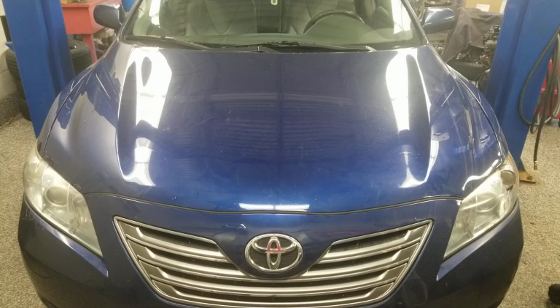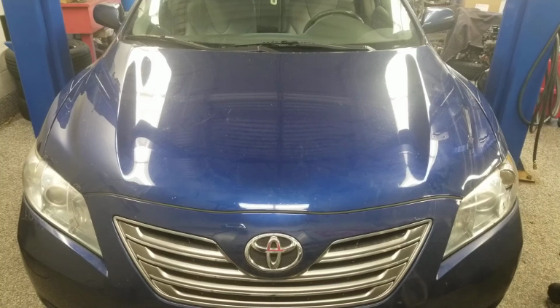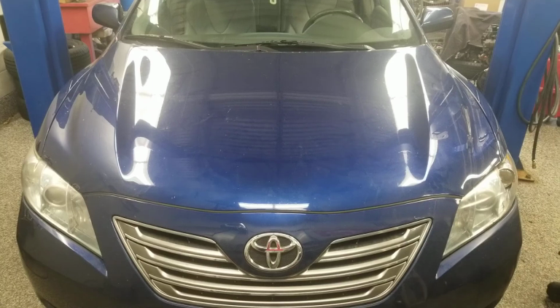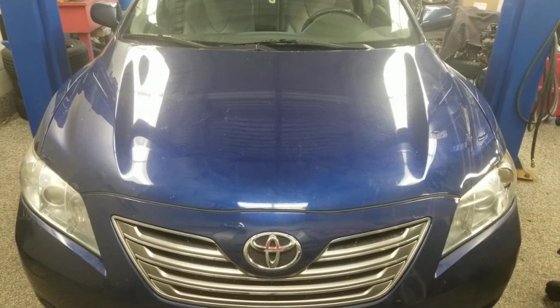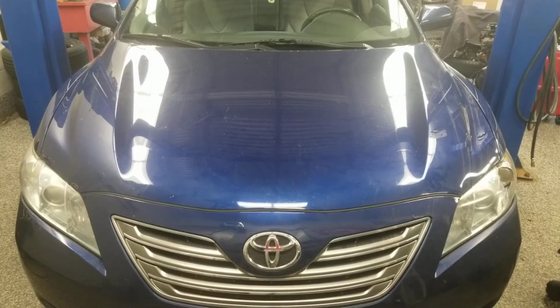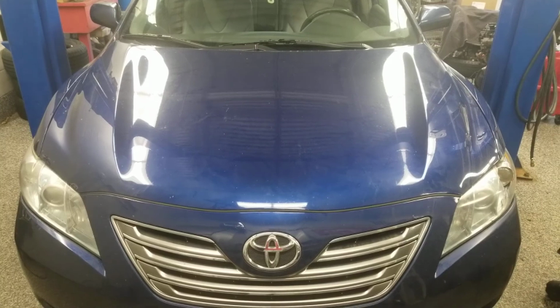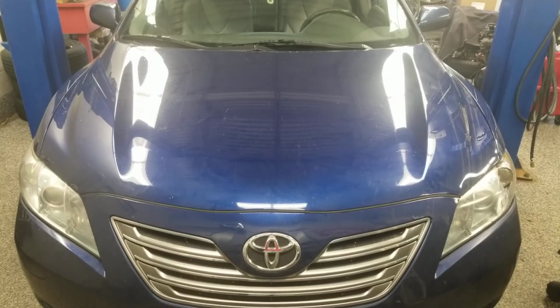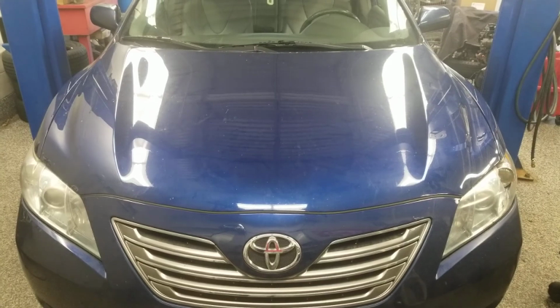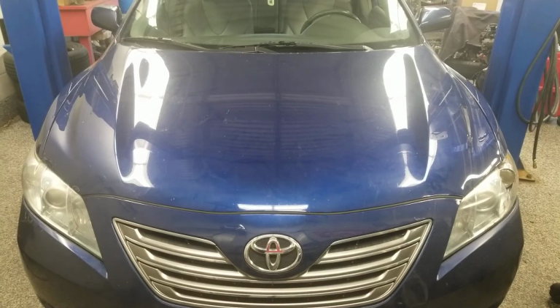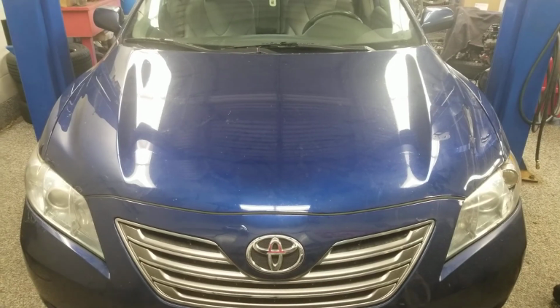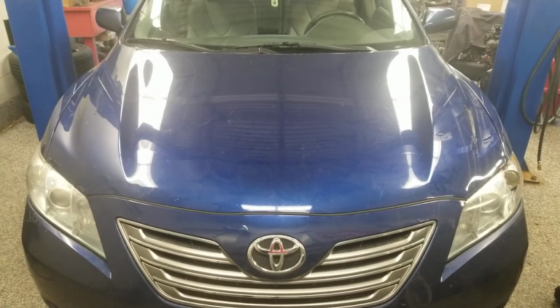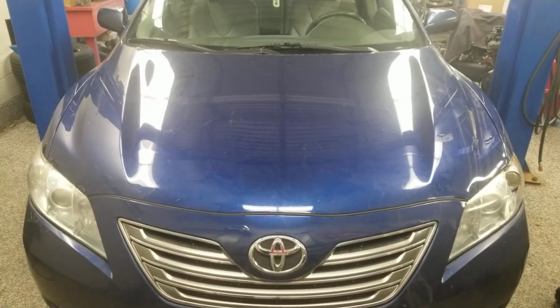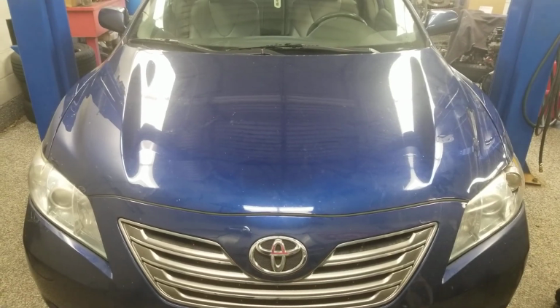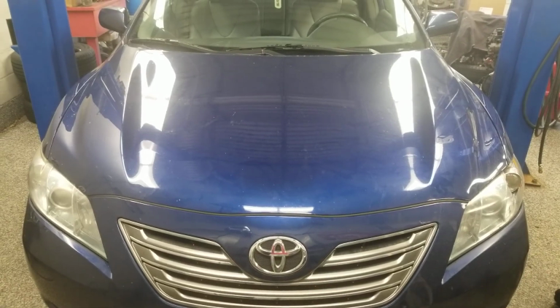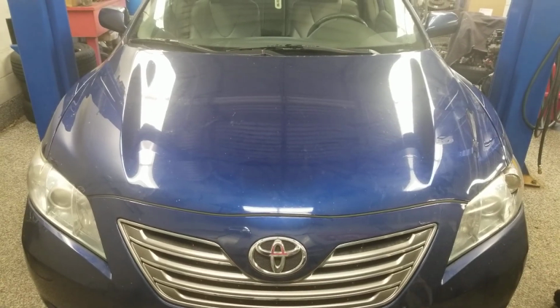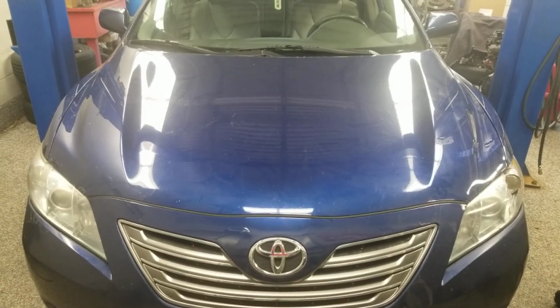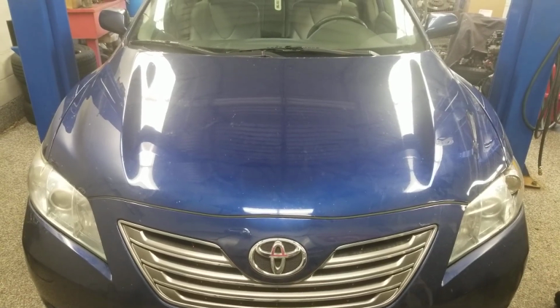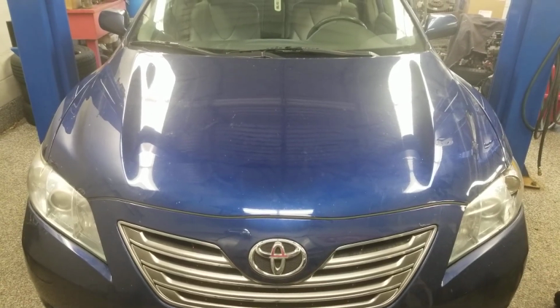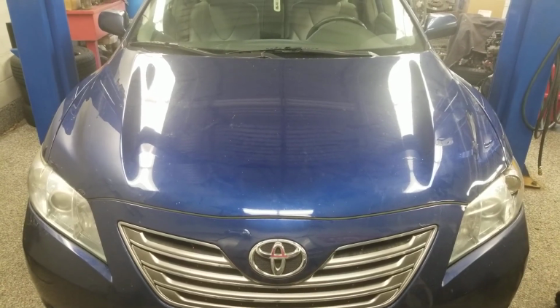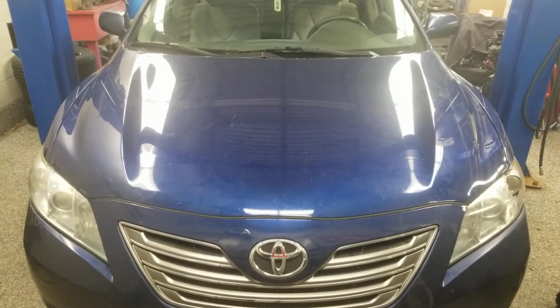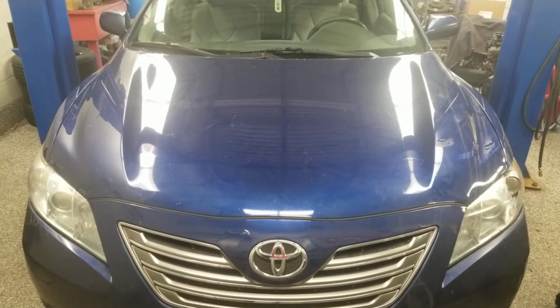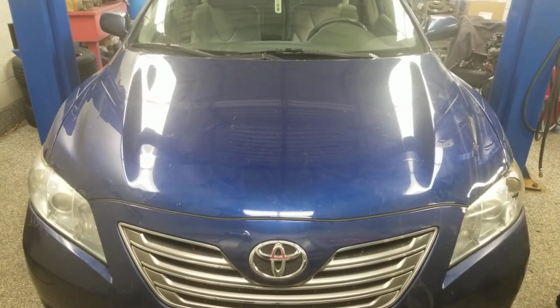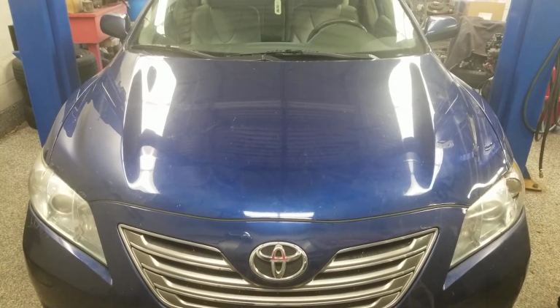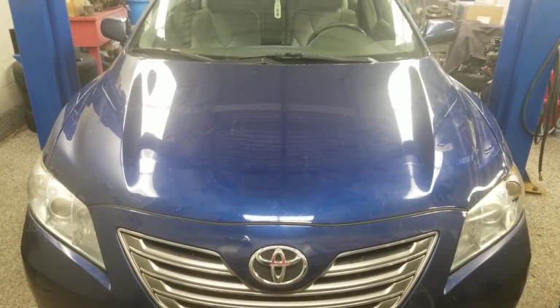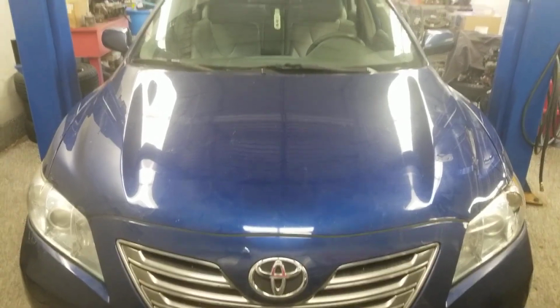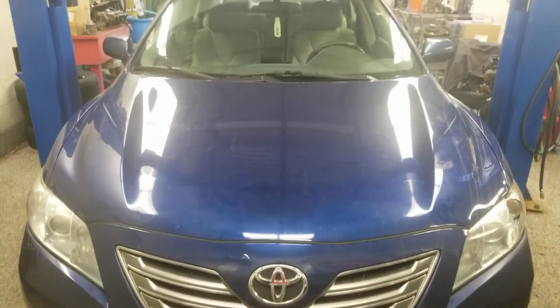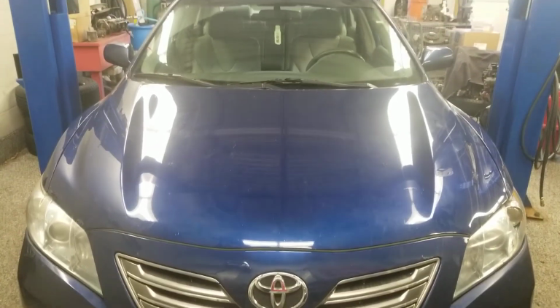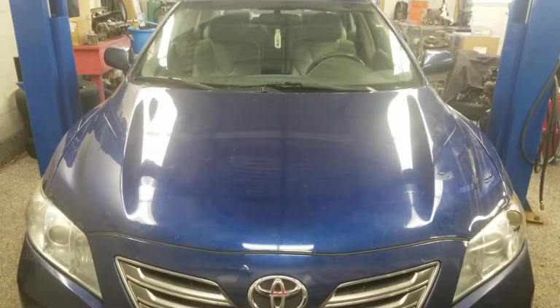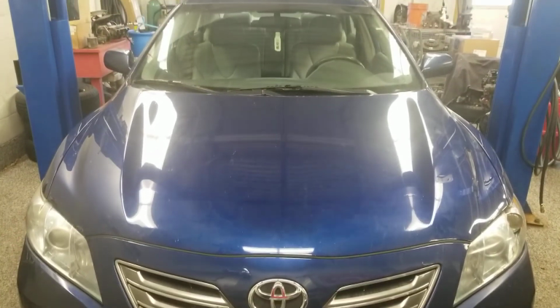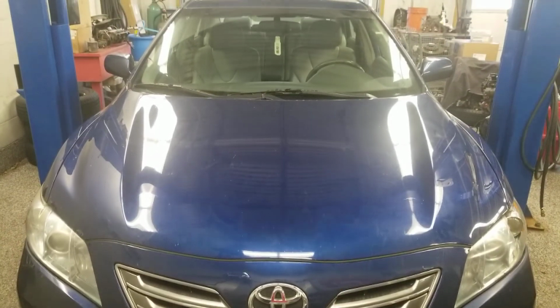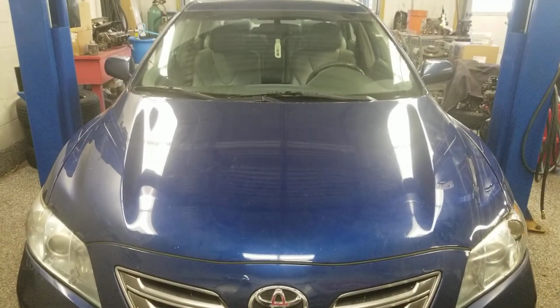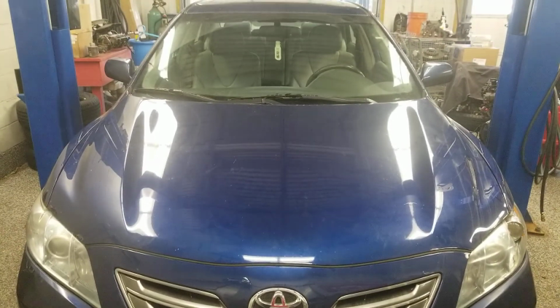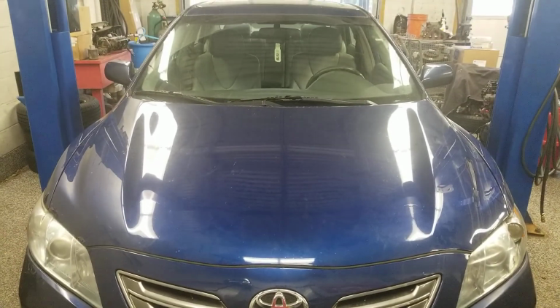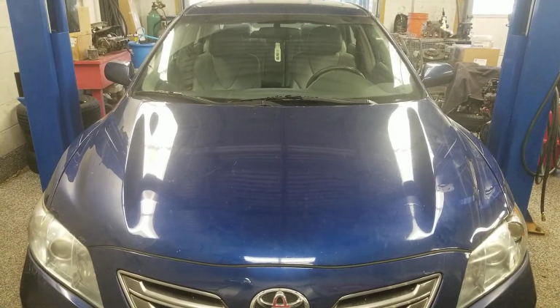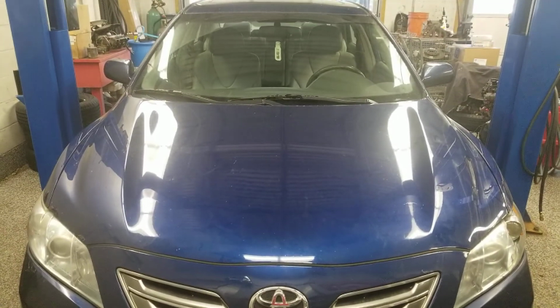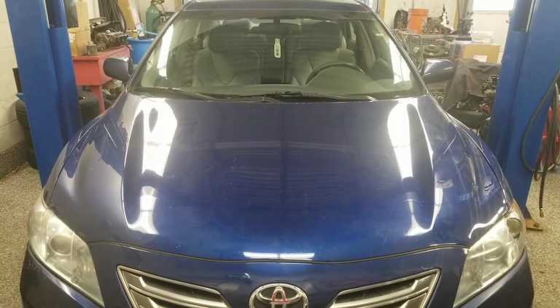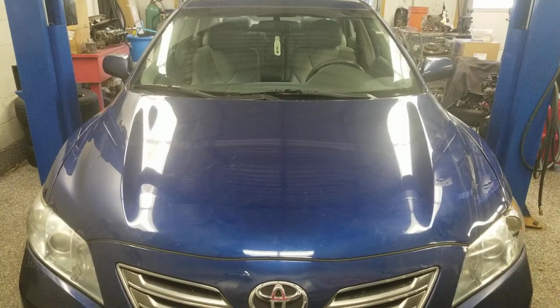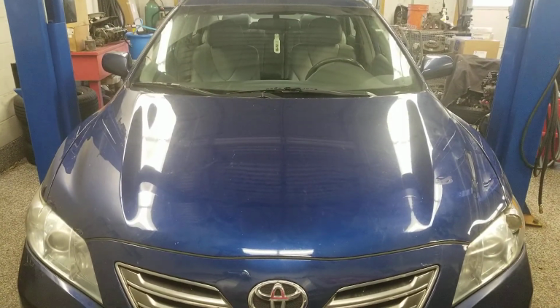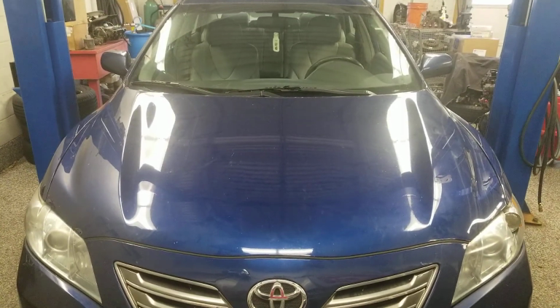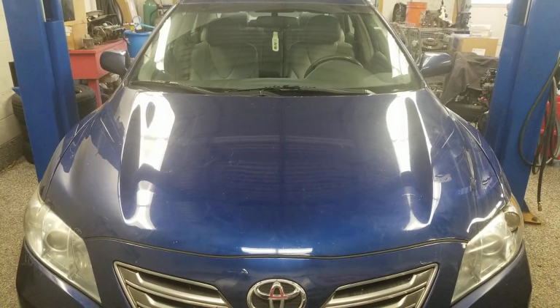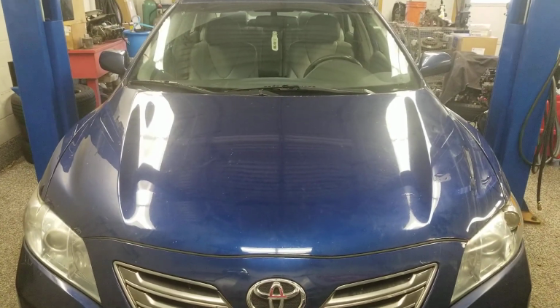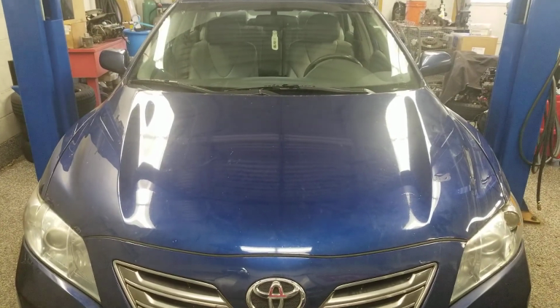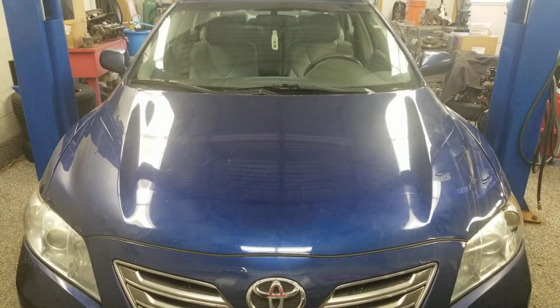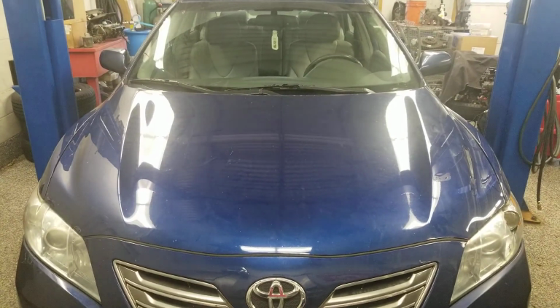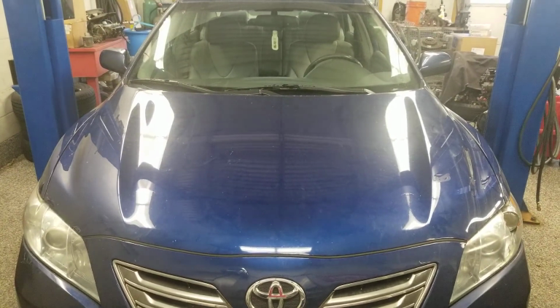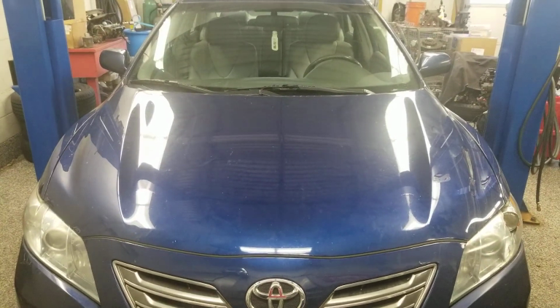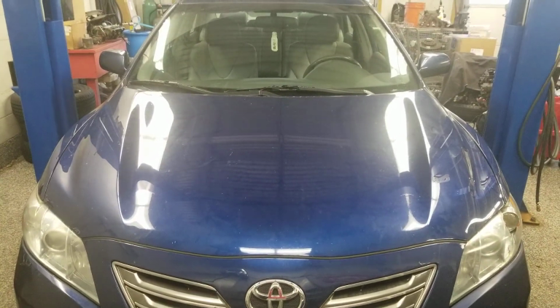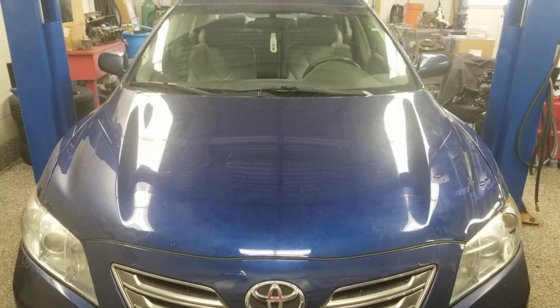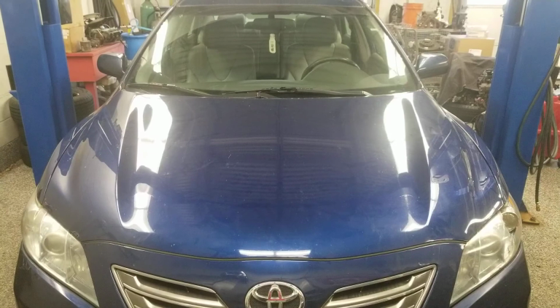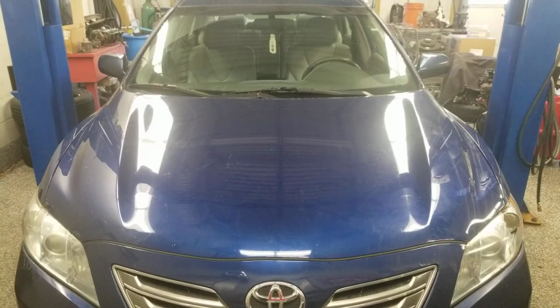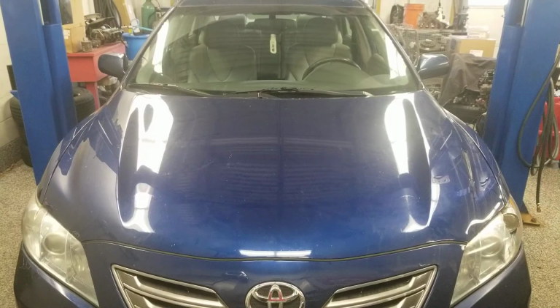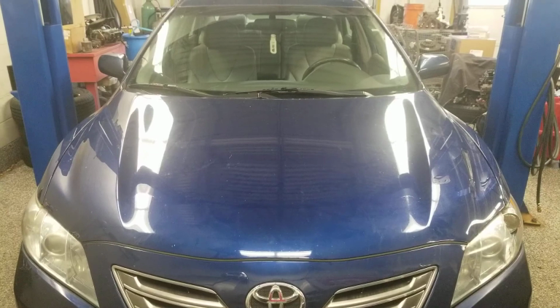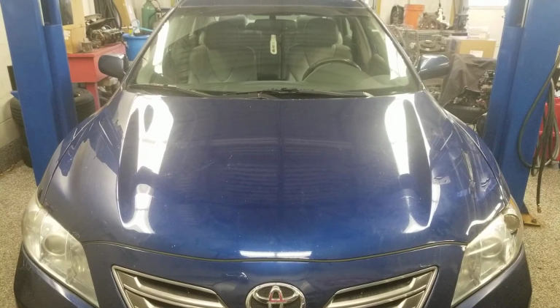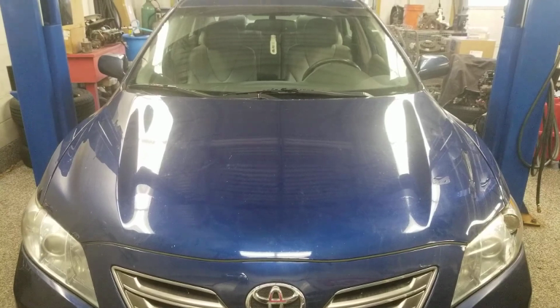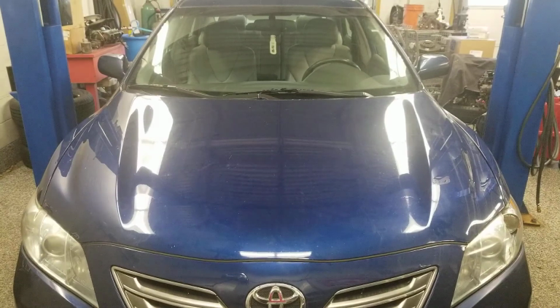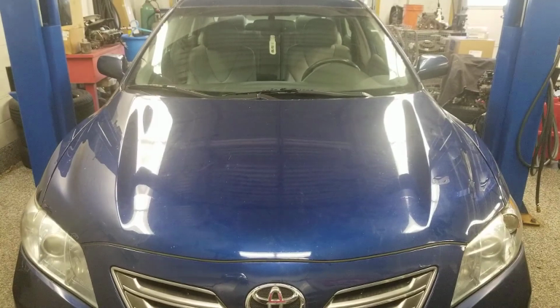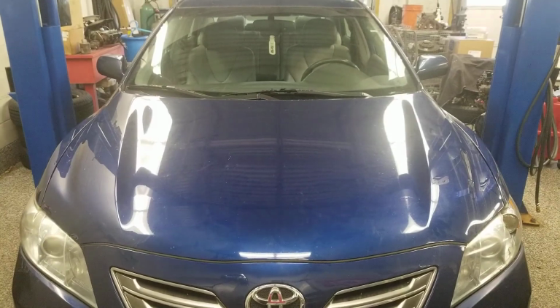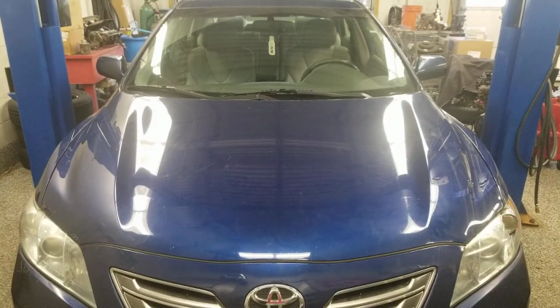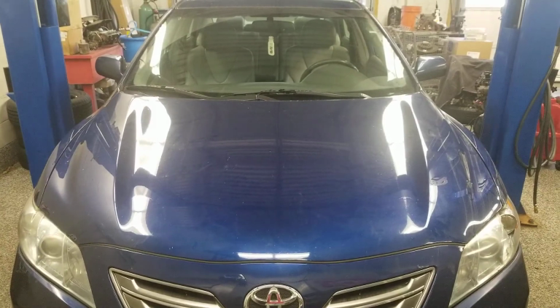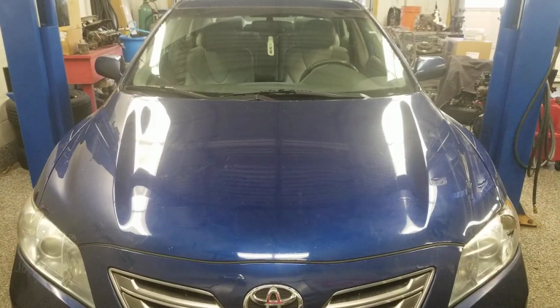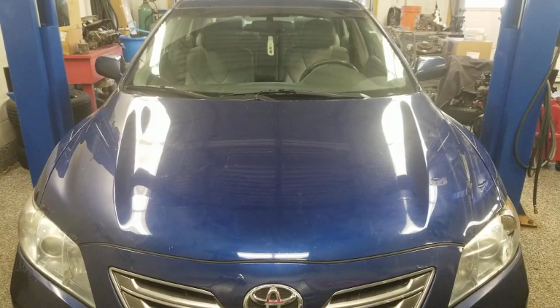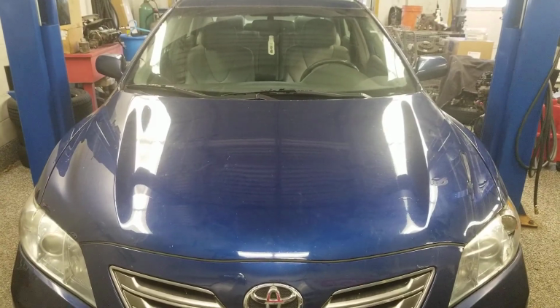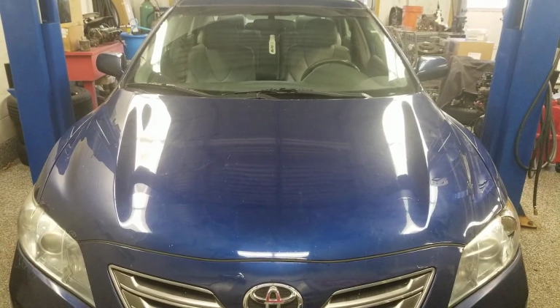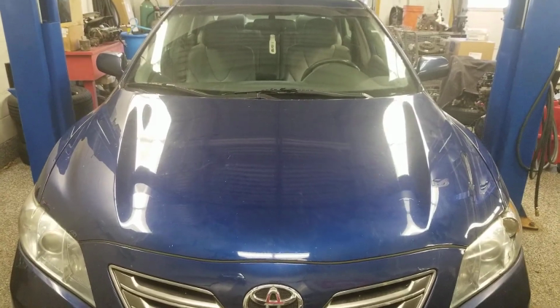Hello everyone, welcome to Gage Car Reviews. Today I'm reviewing this 2007 Toyota Camry Hybrid.